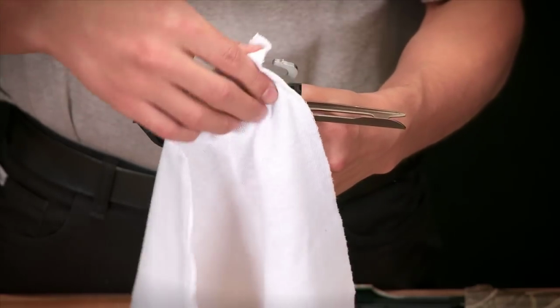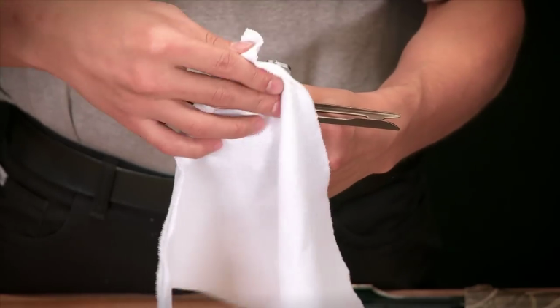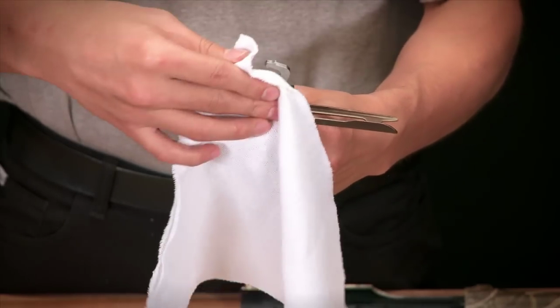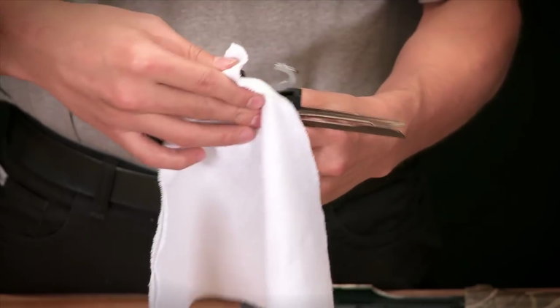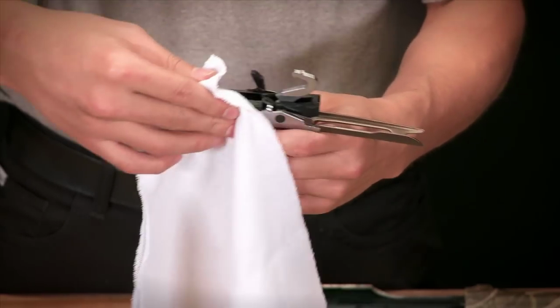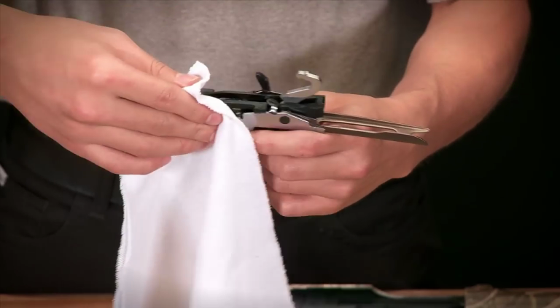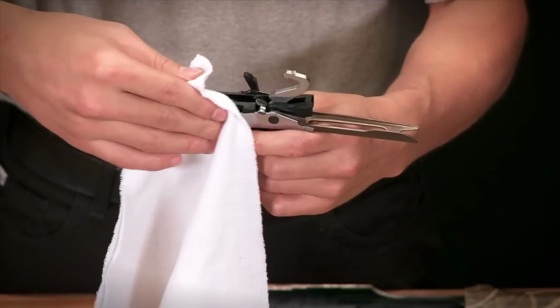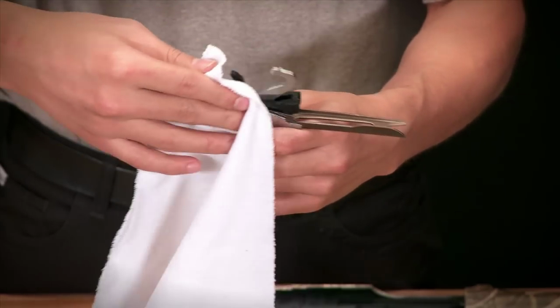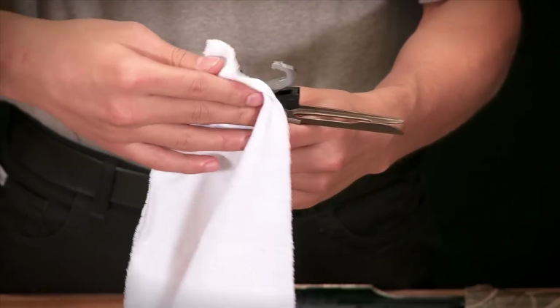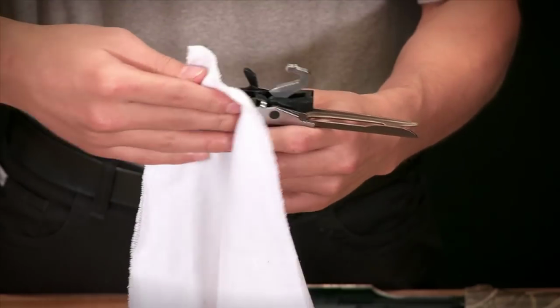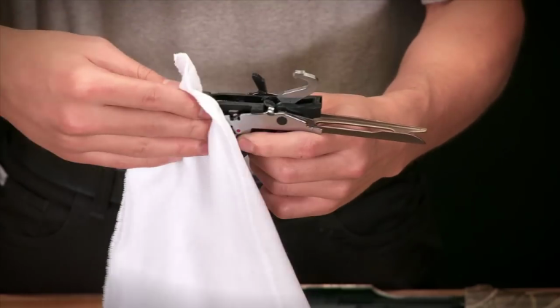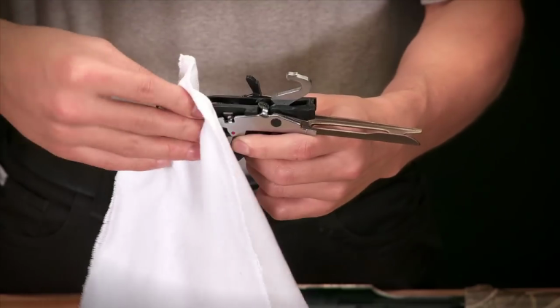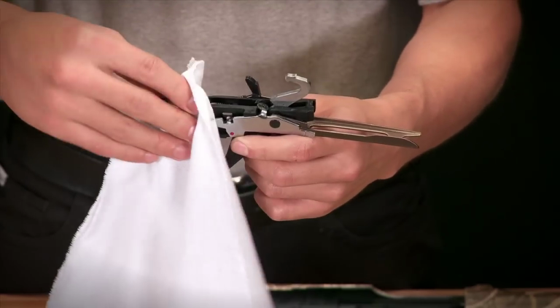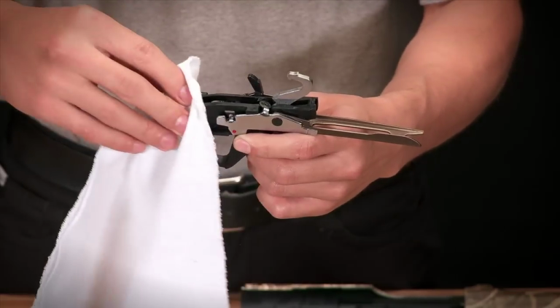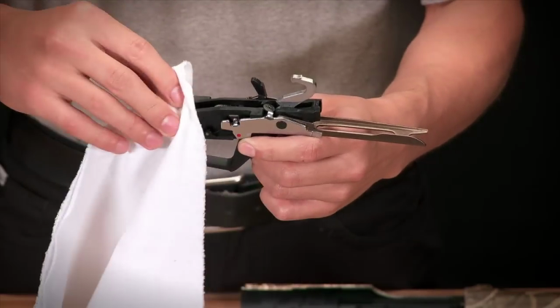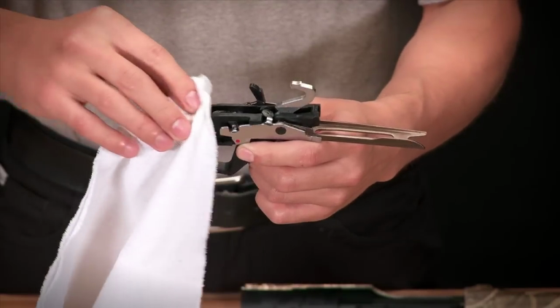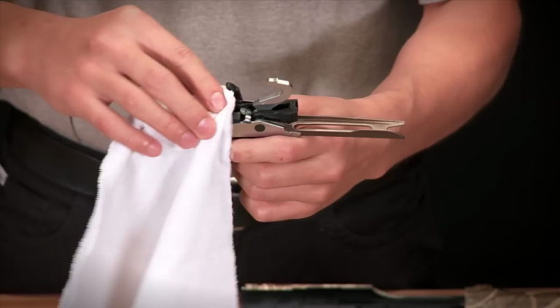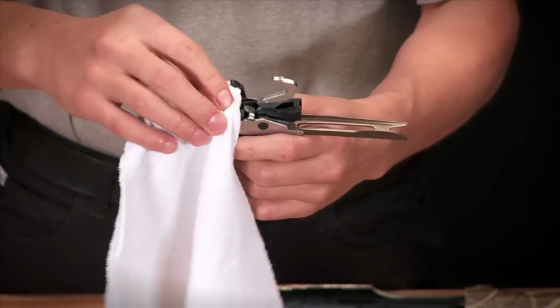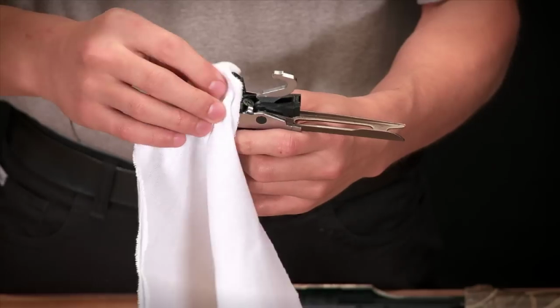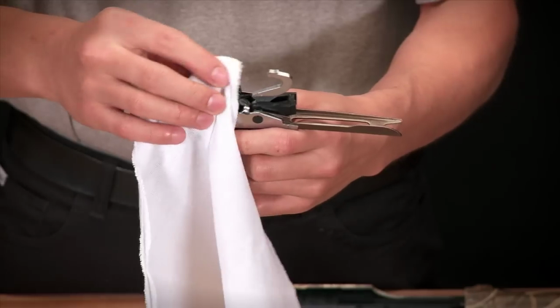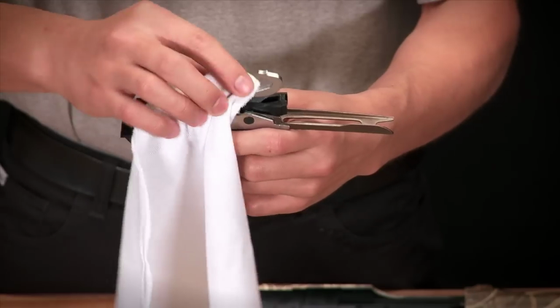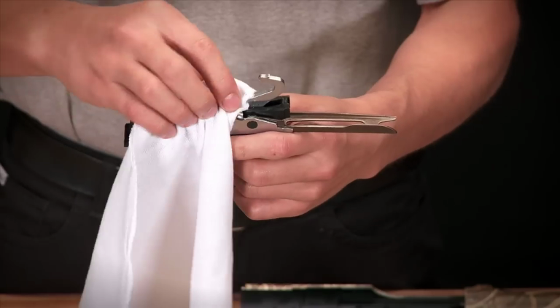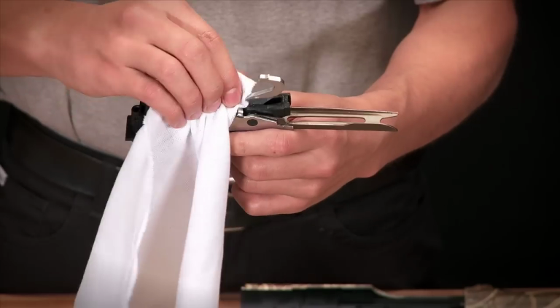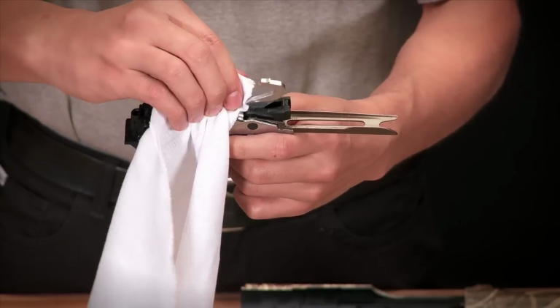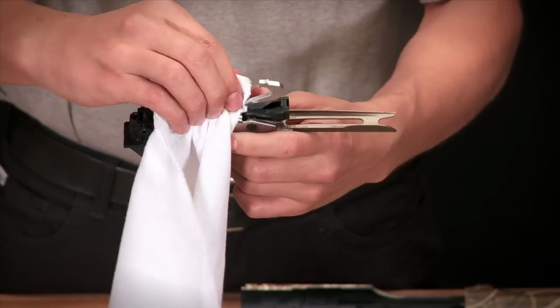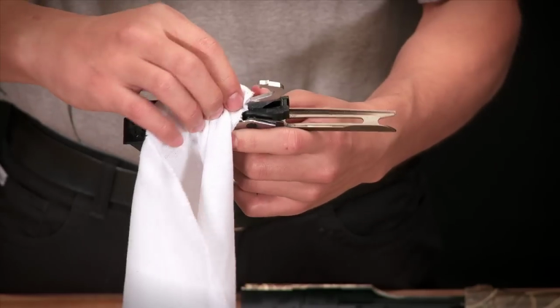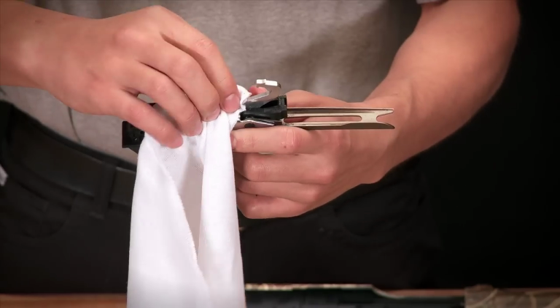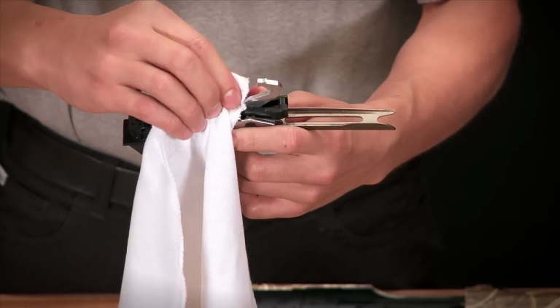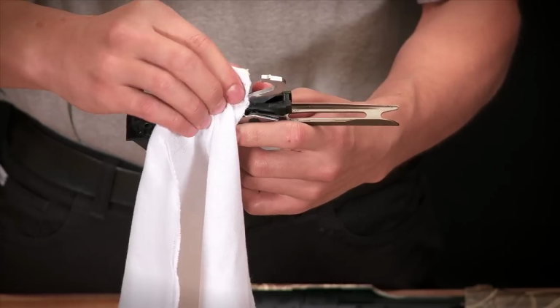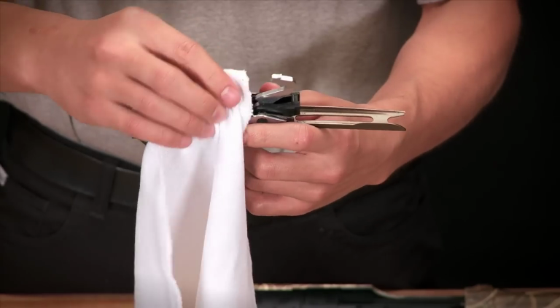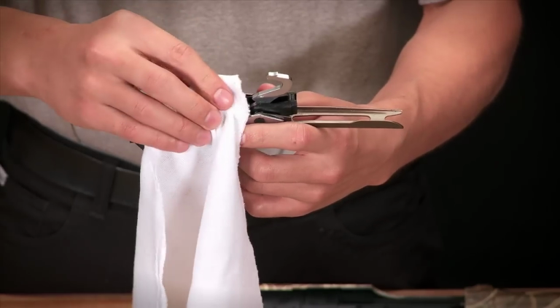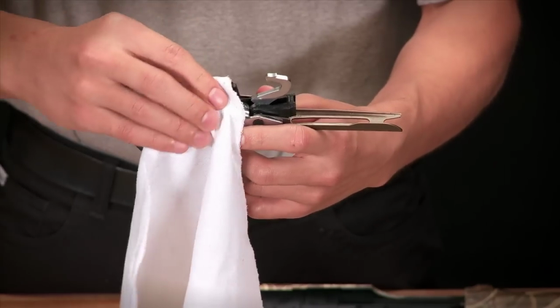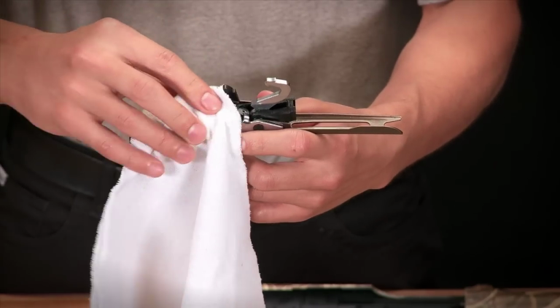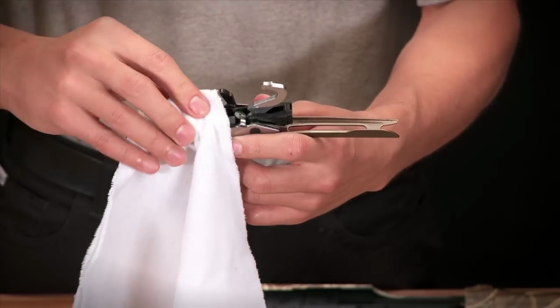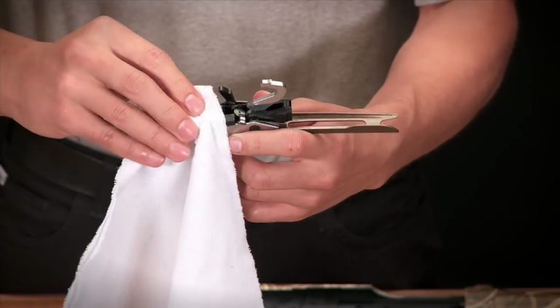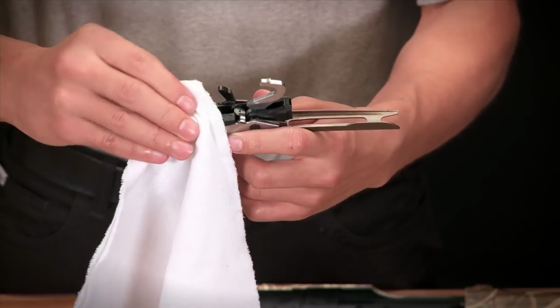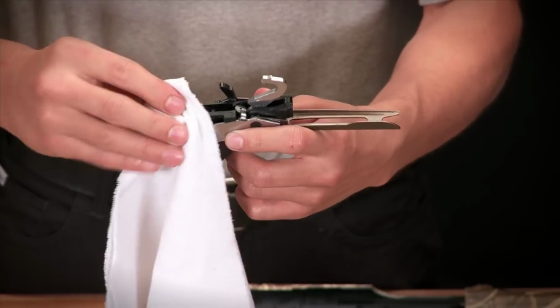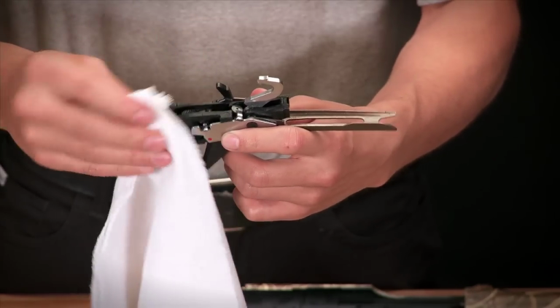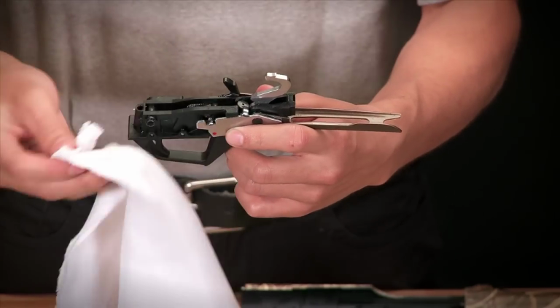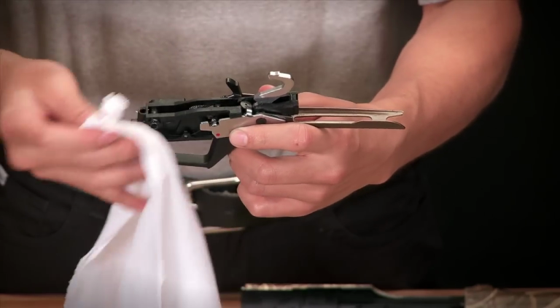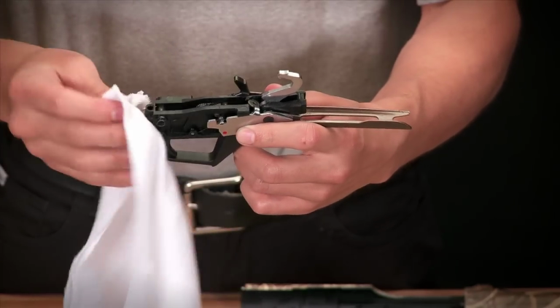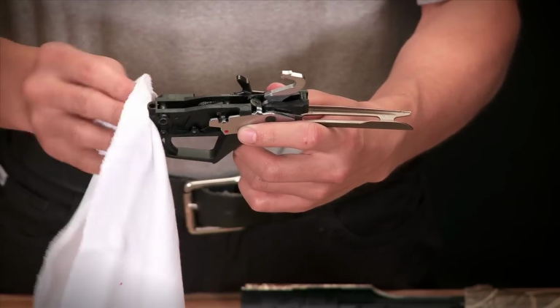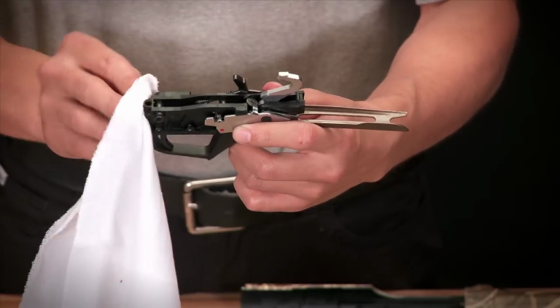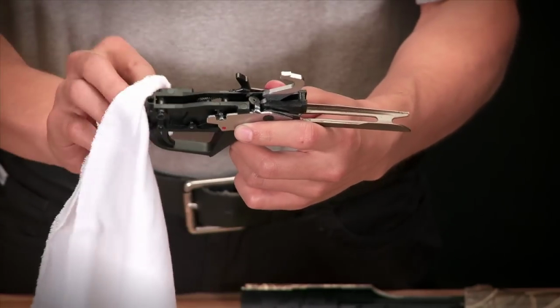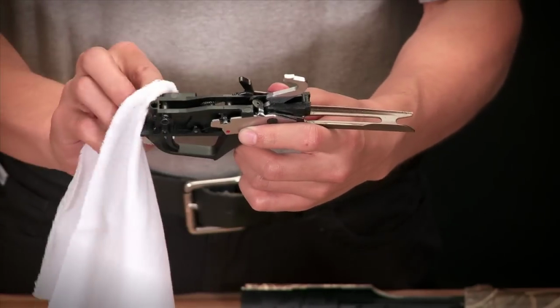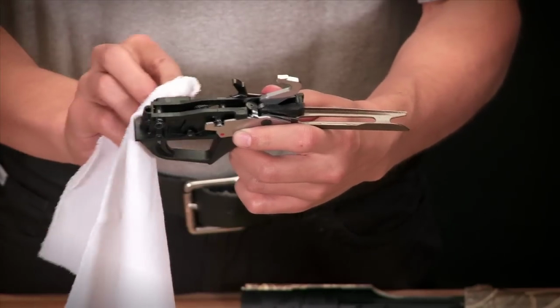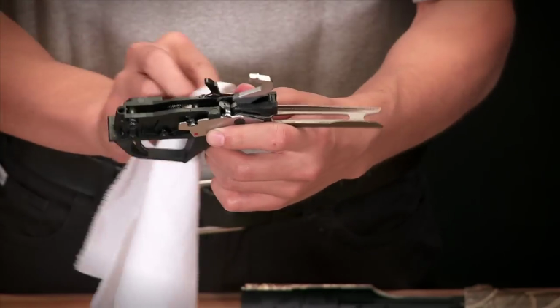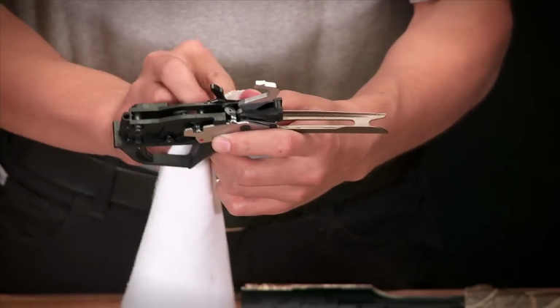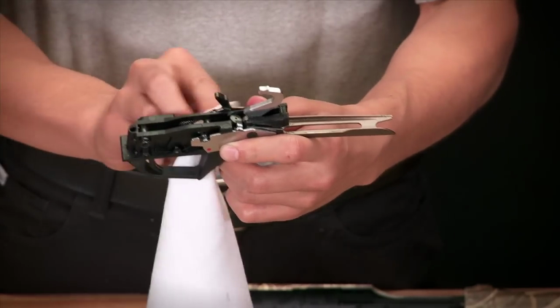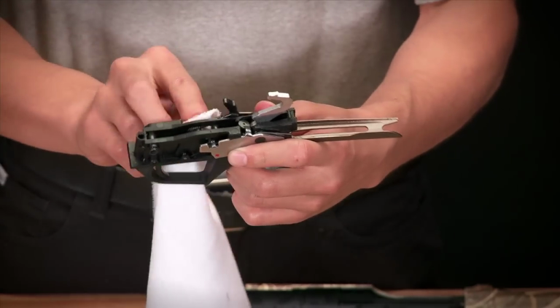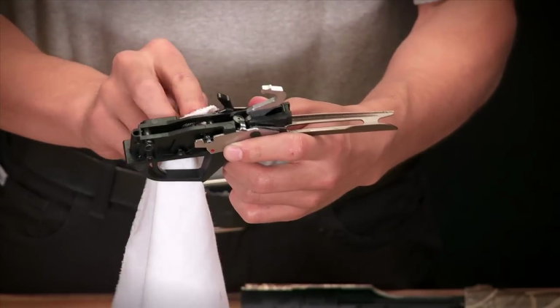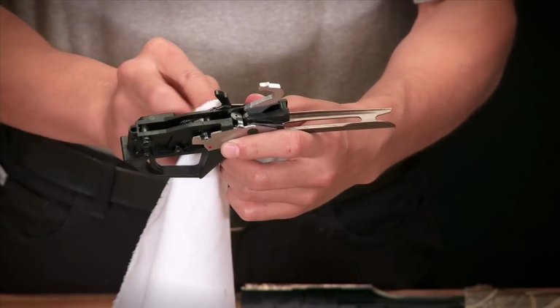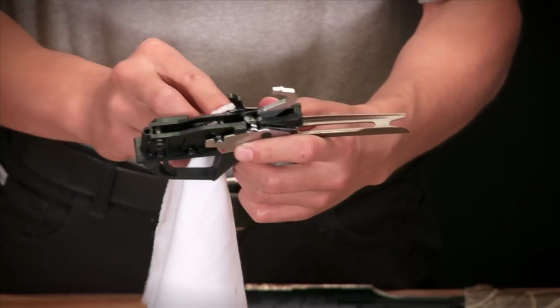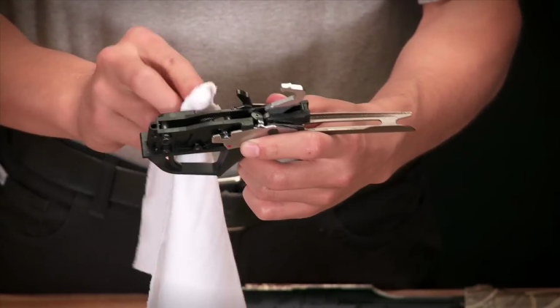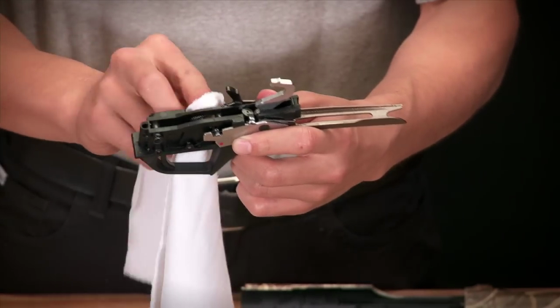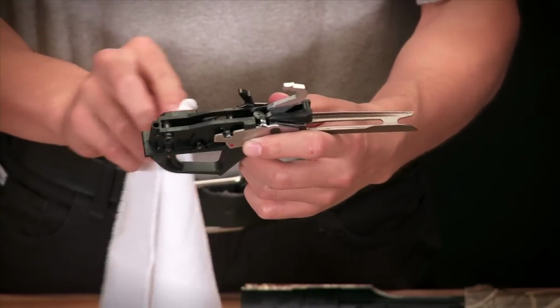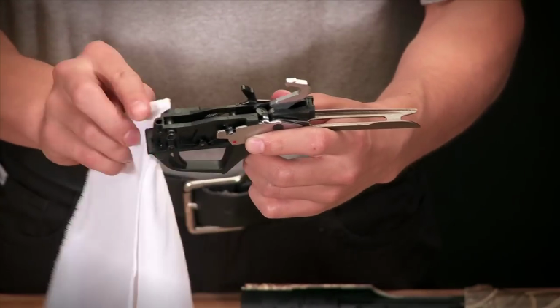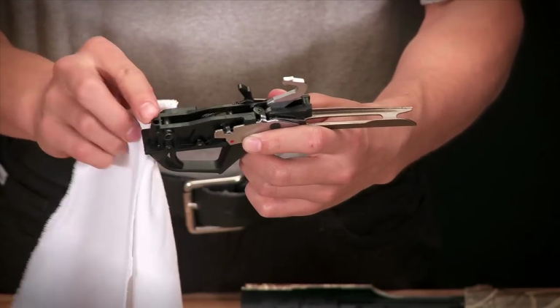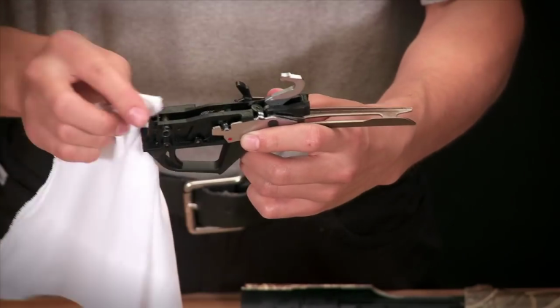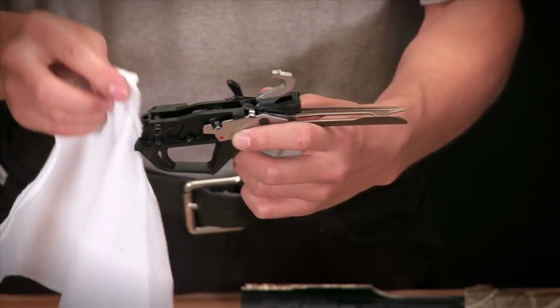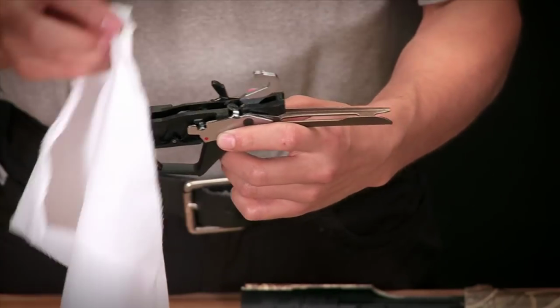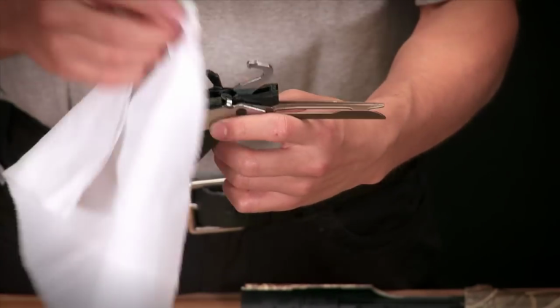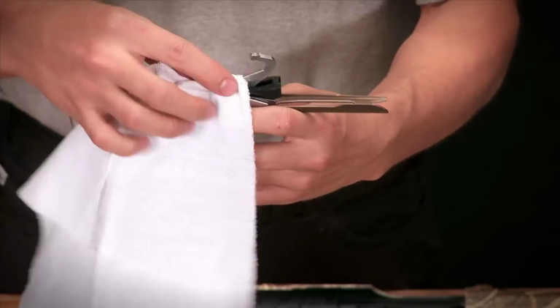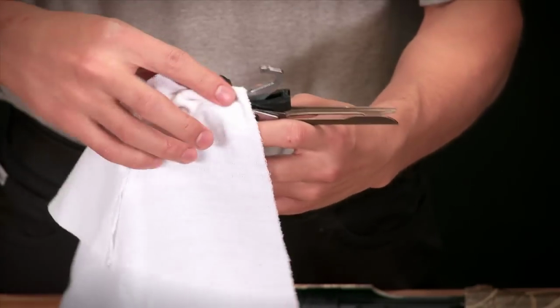Continue wiping down the breech bolt latch, the carrier, and on both sides of the assembly itself, carefully examining the trigger assembly for residue.